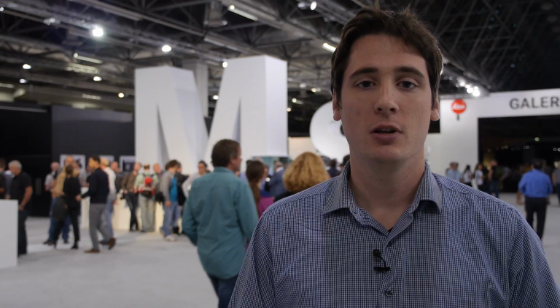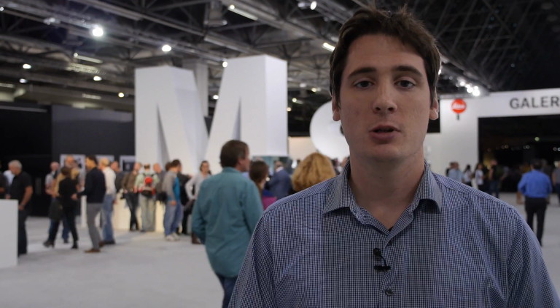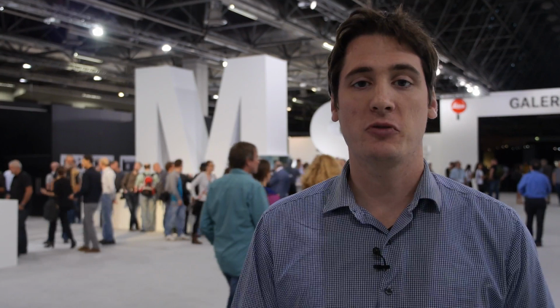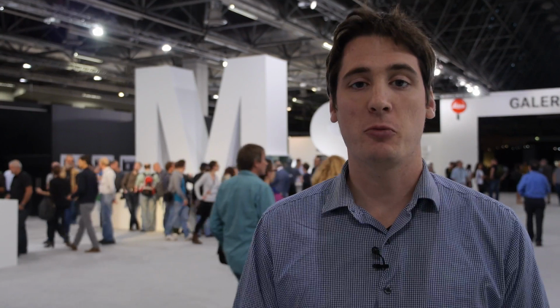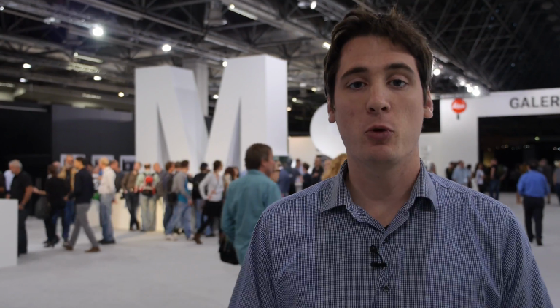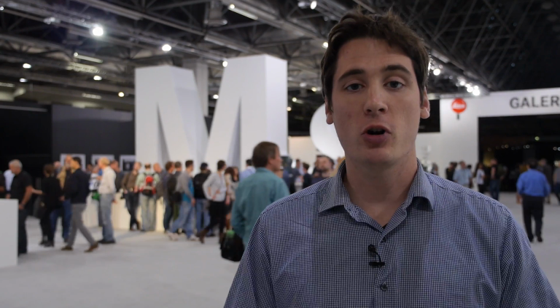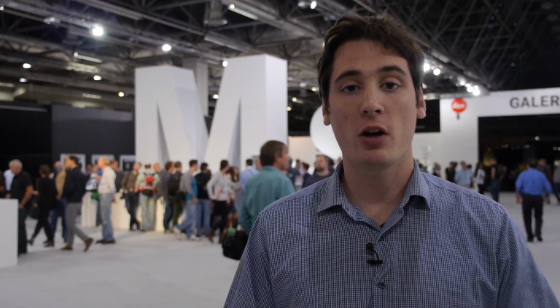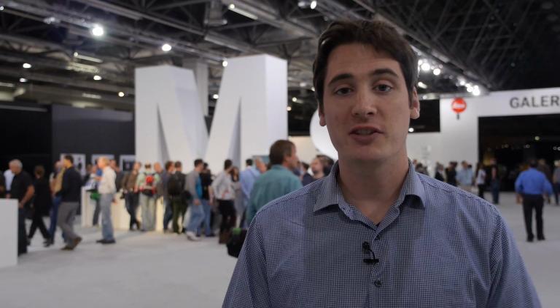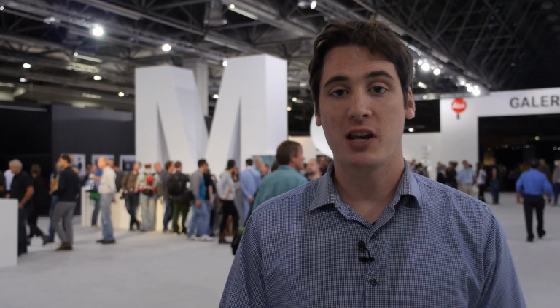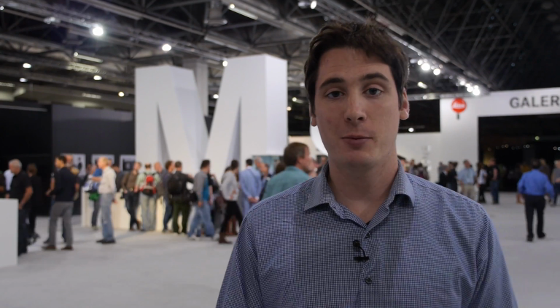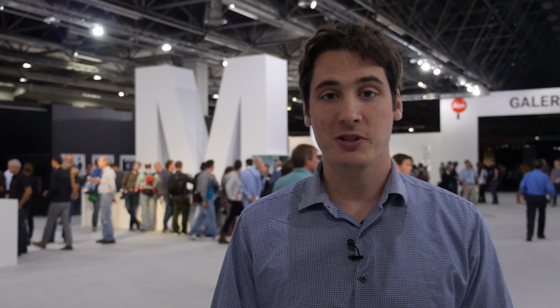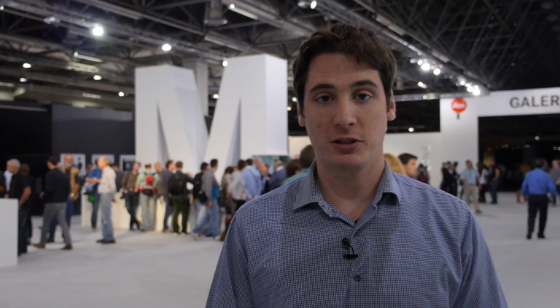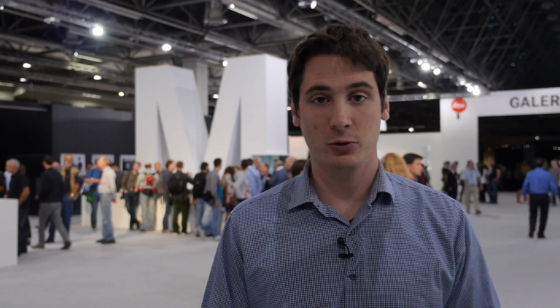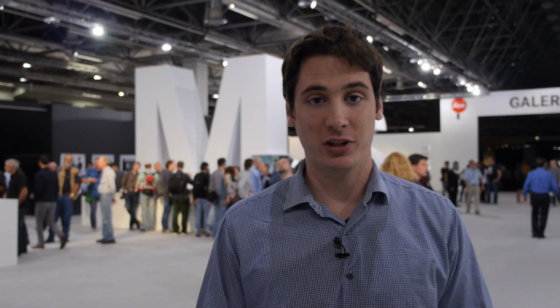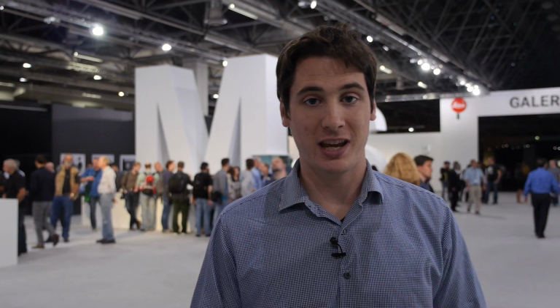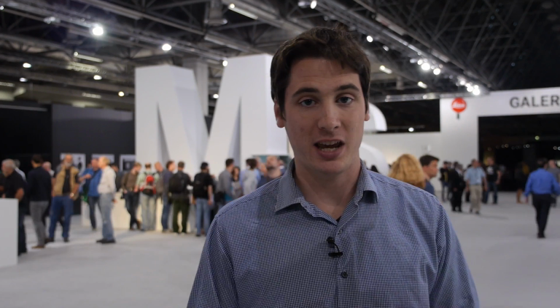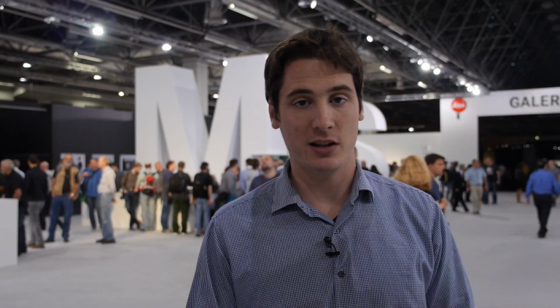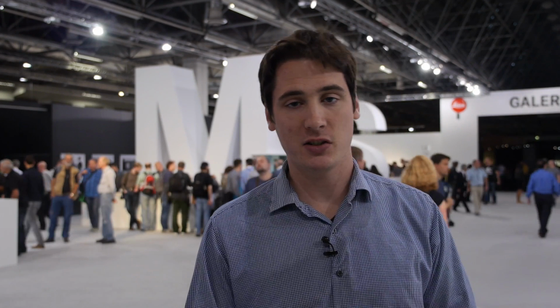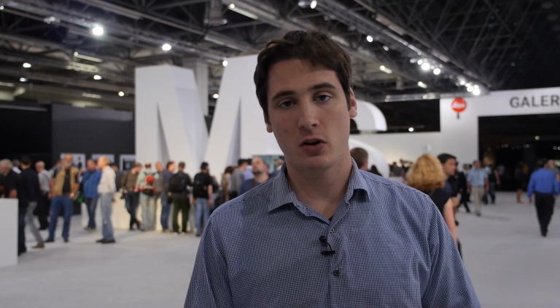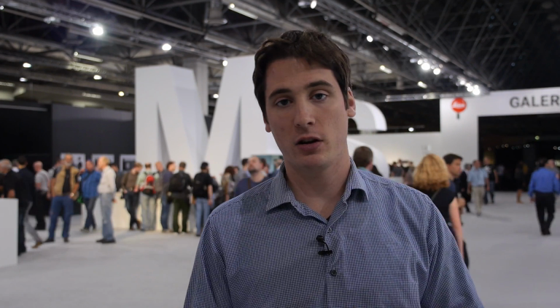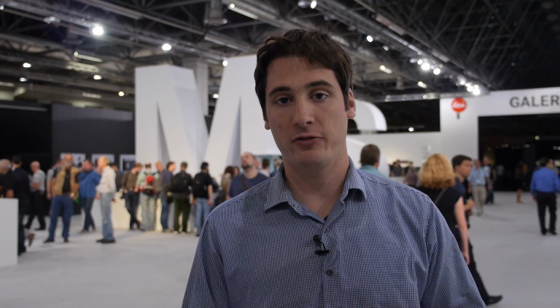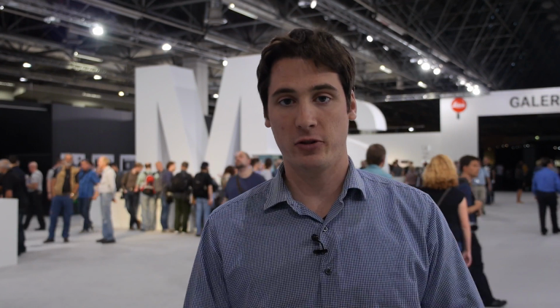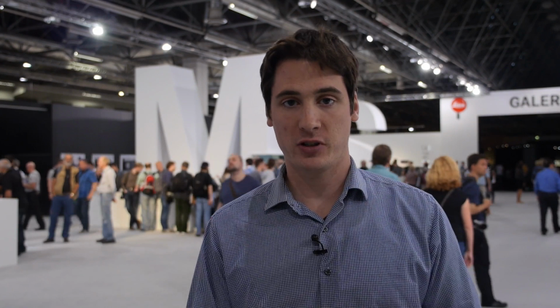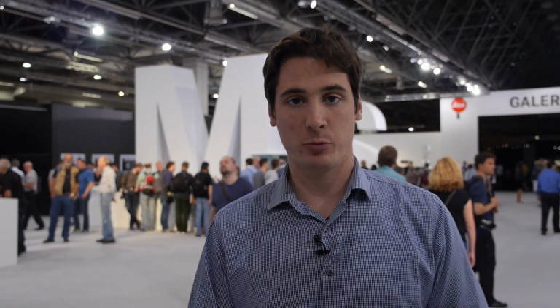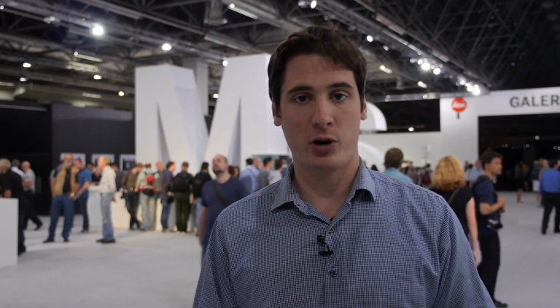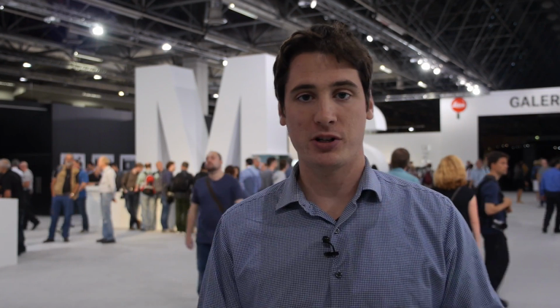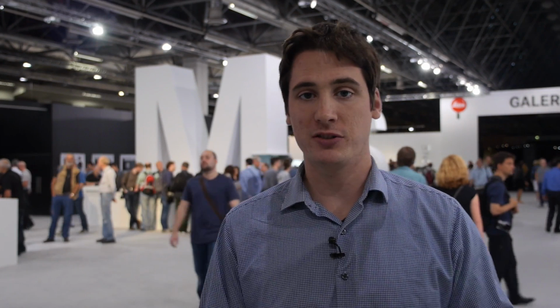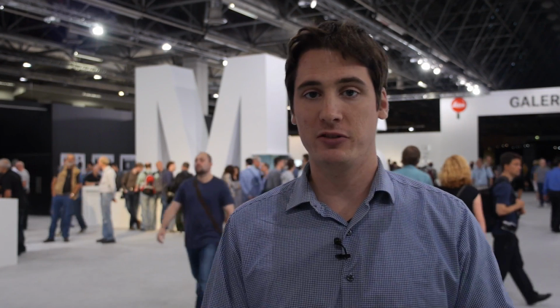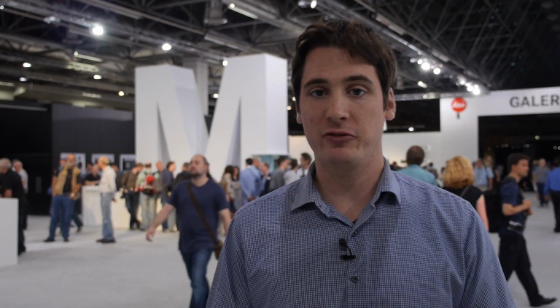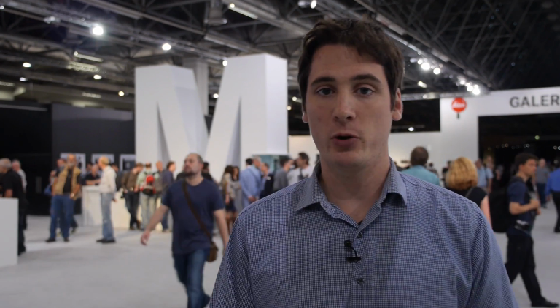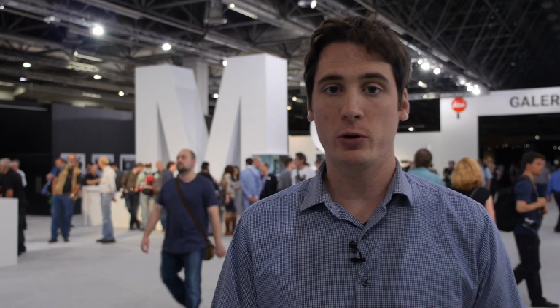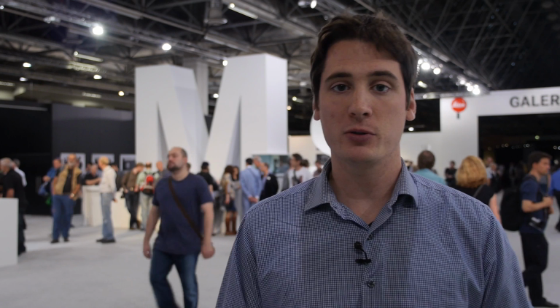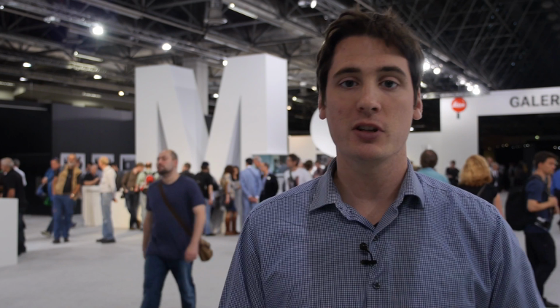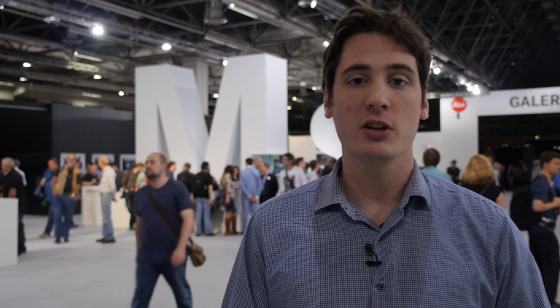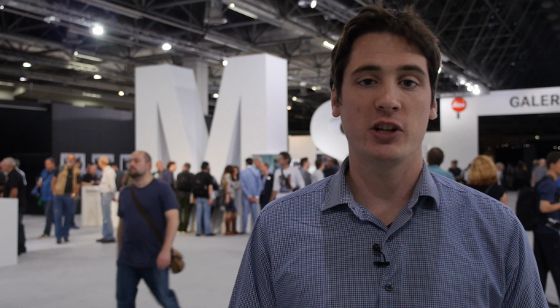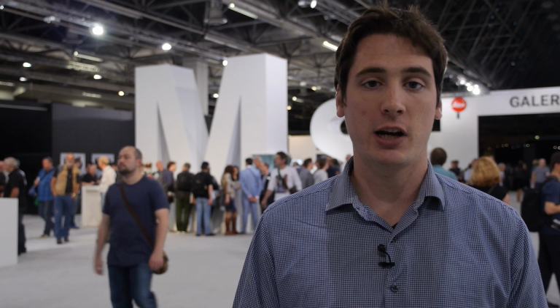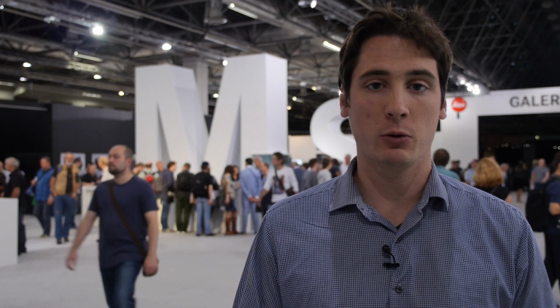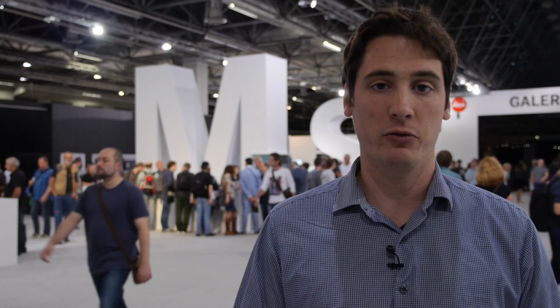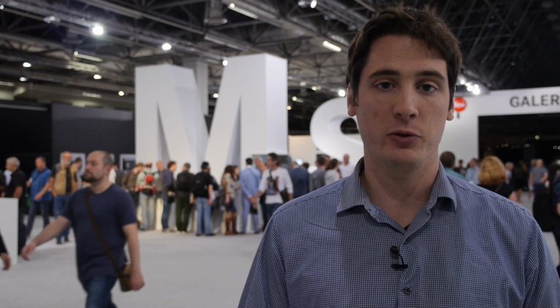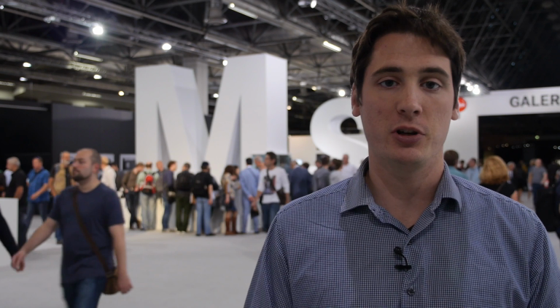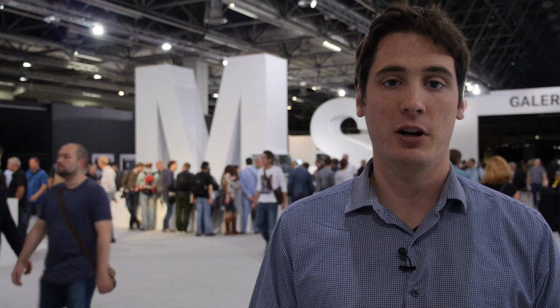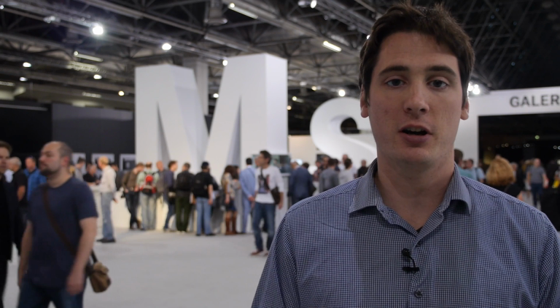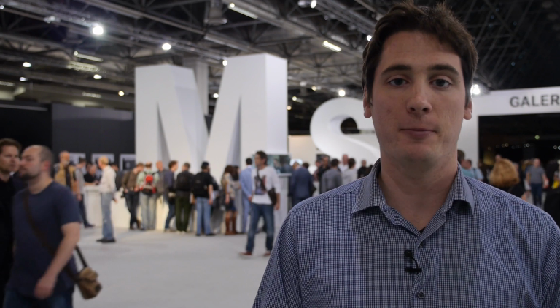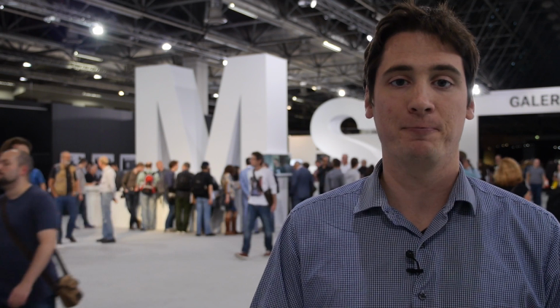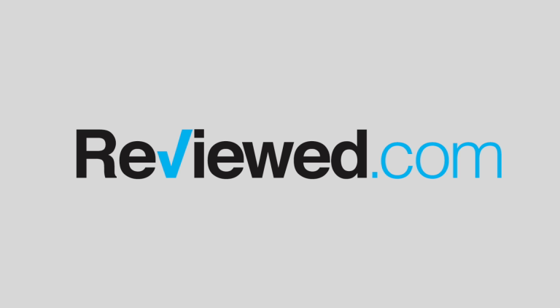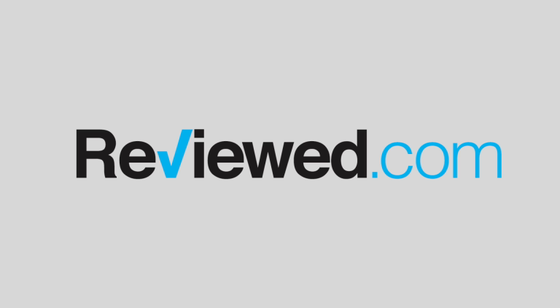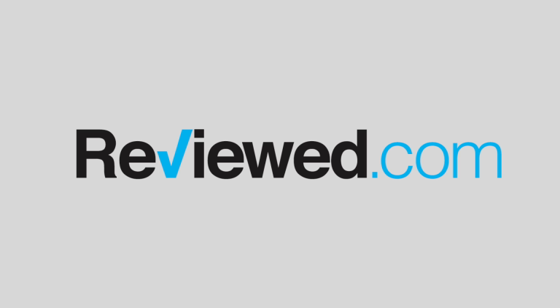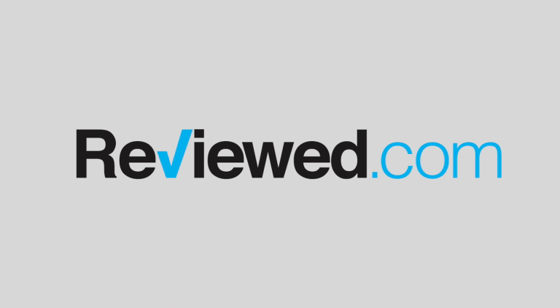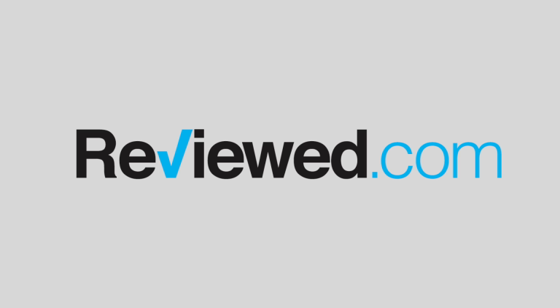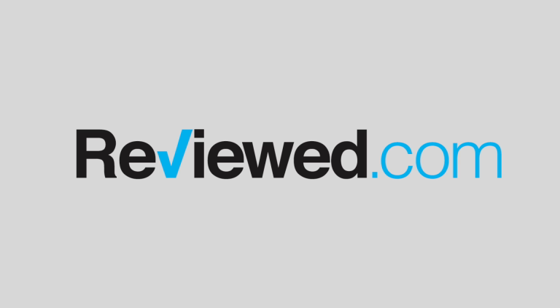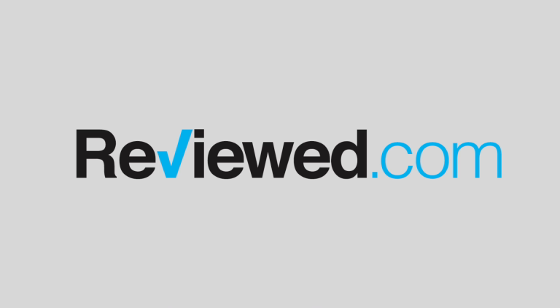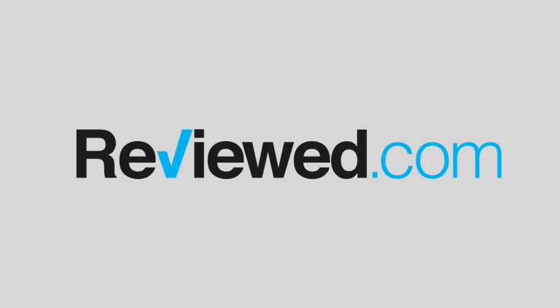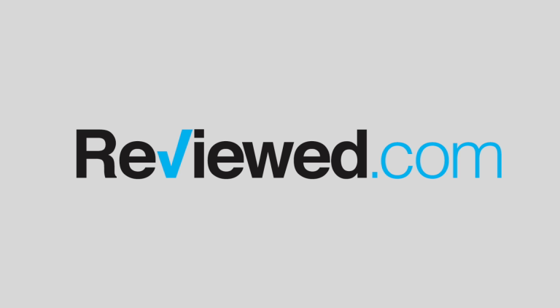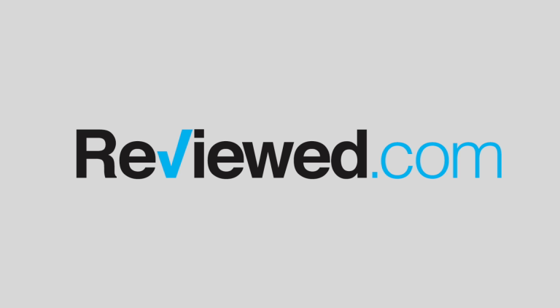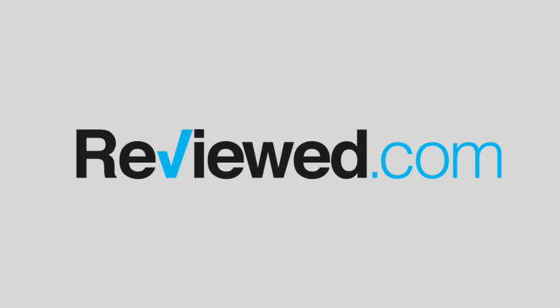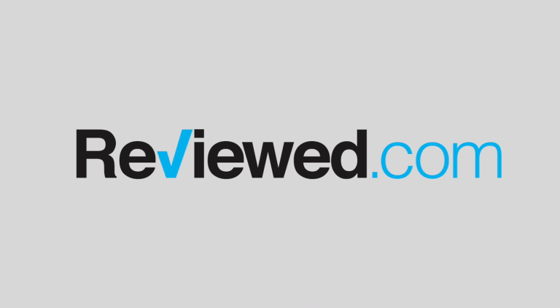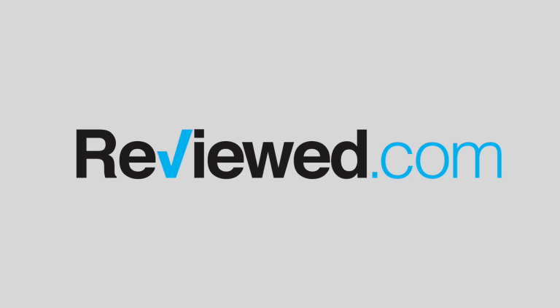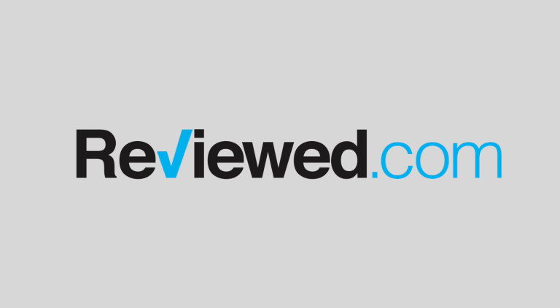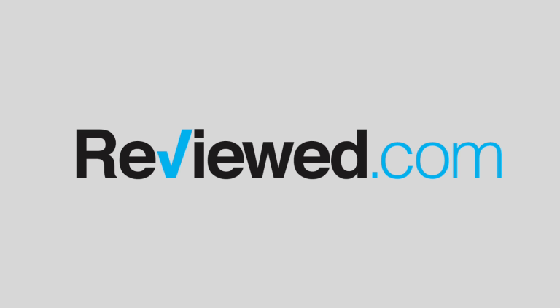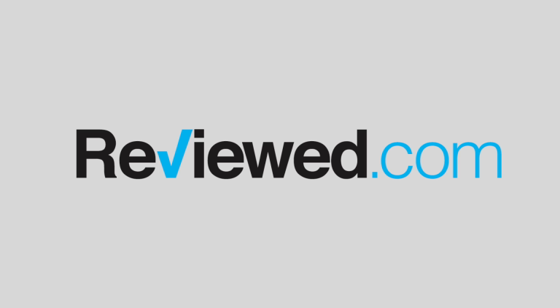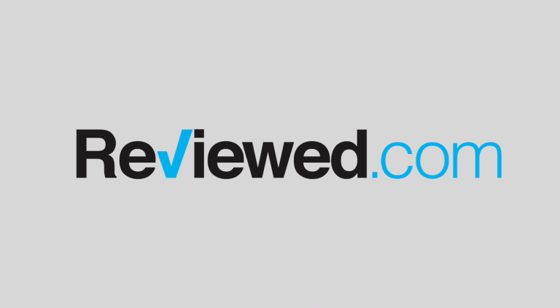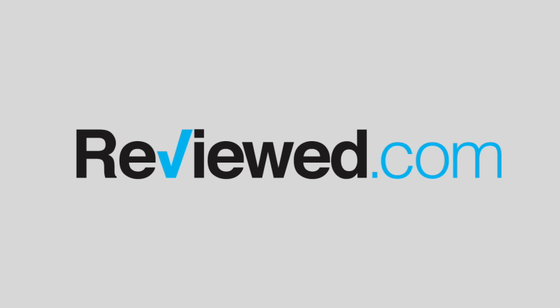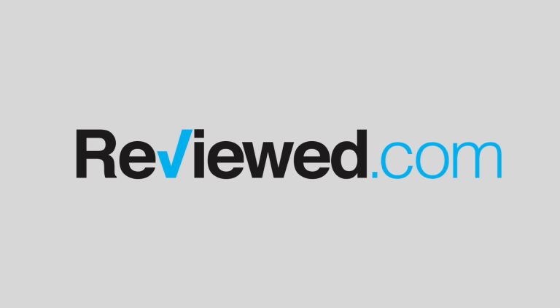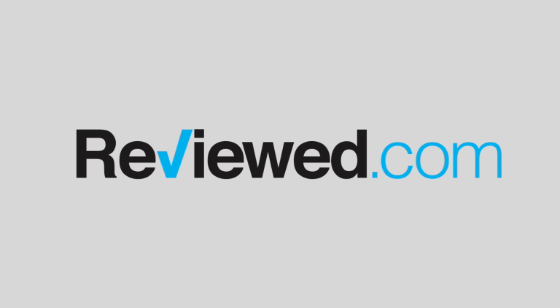For more on all these cameras, including hands-on first impressions and photos, check out review.com. We'll see you next time.